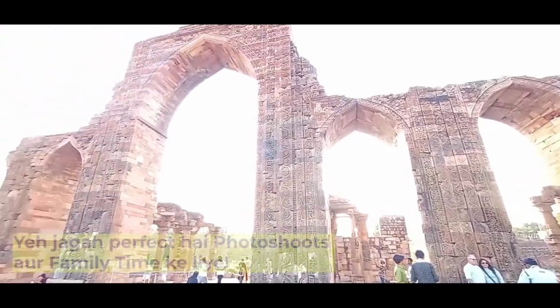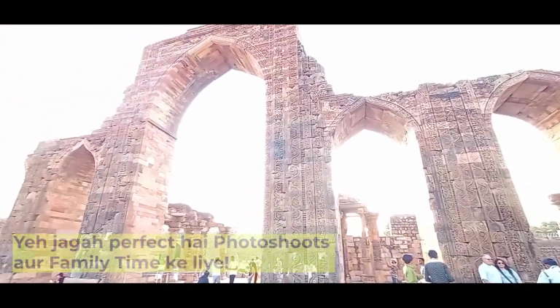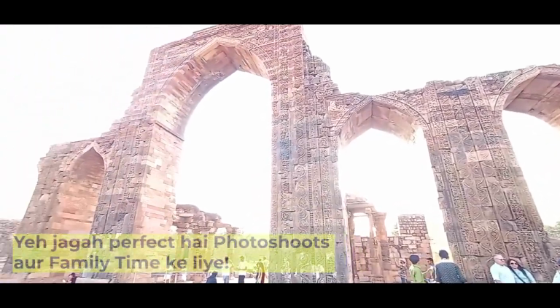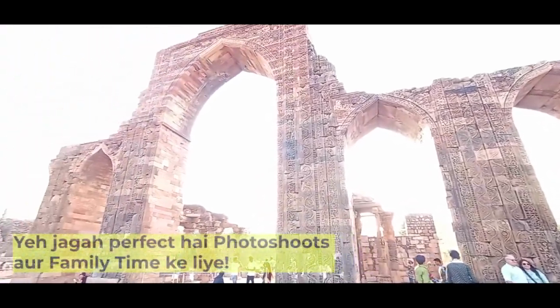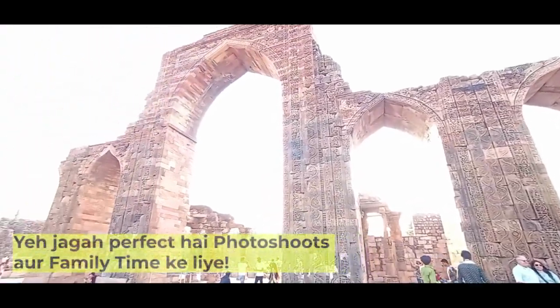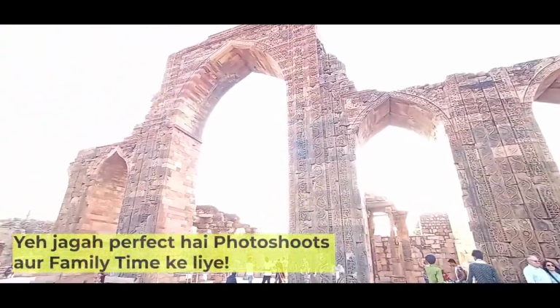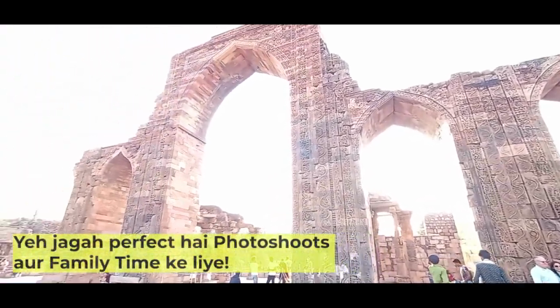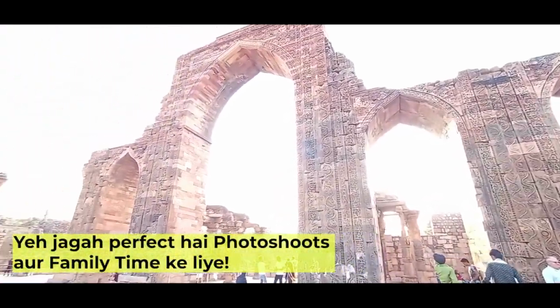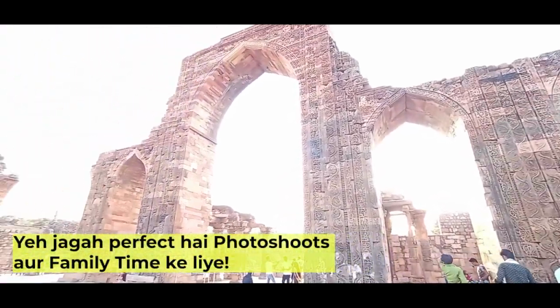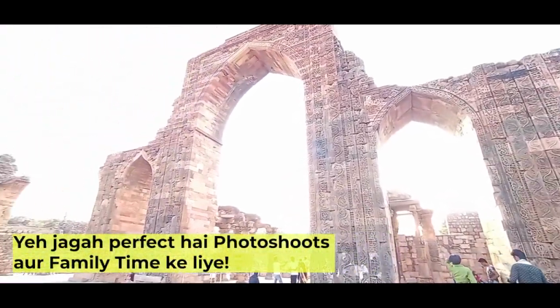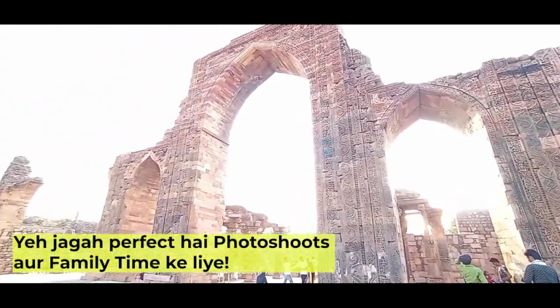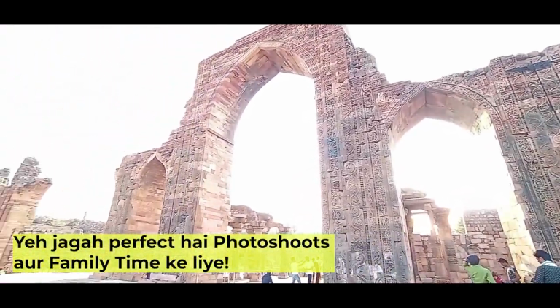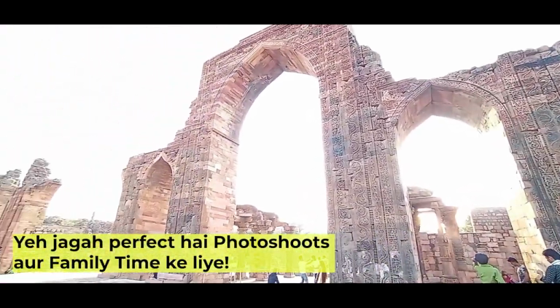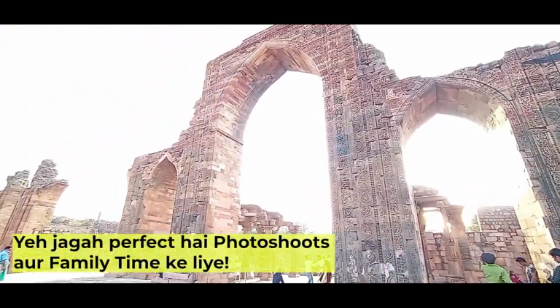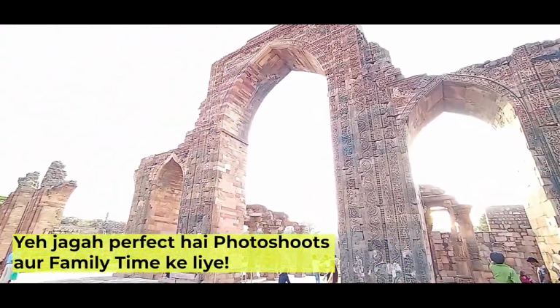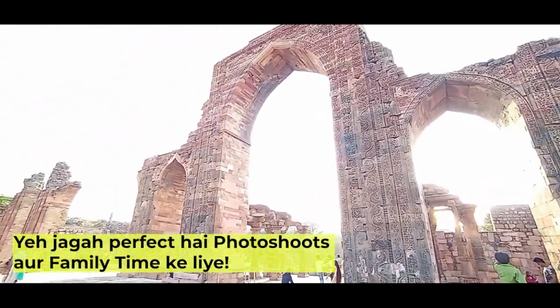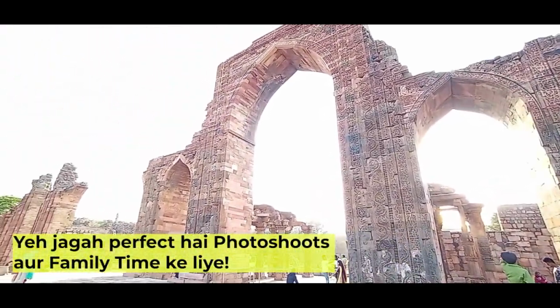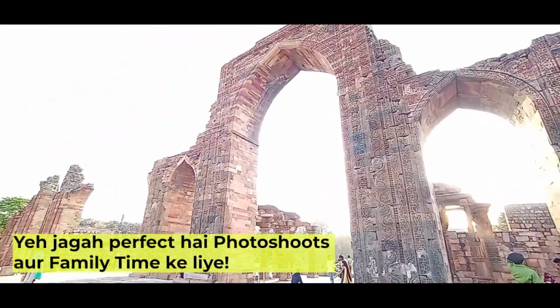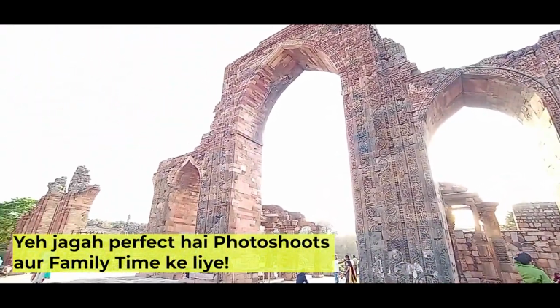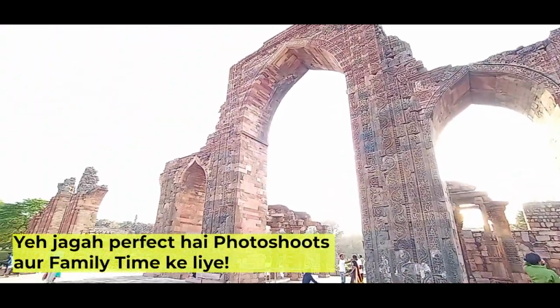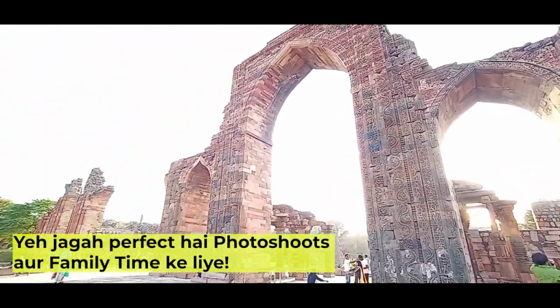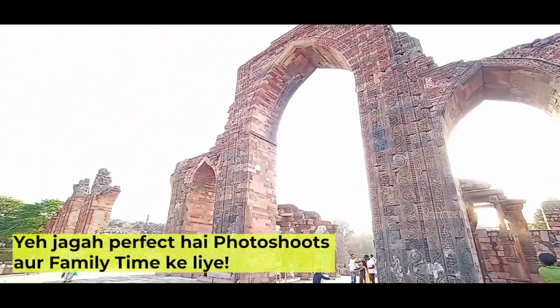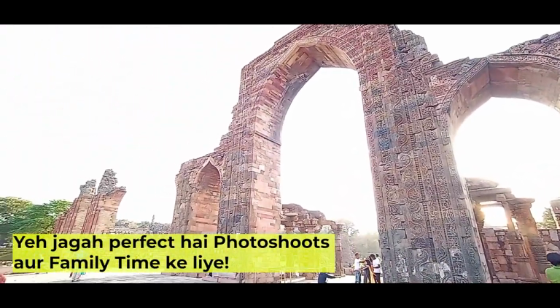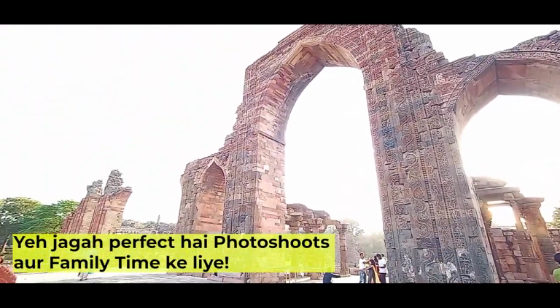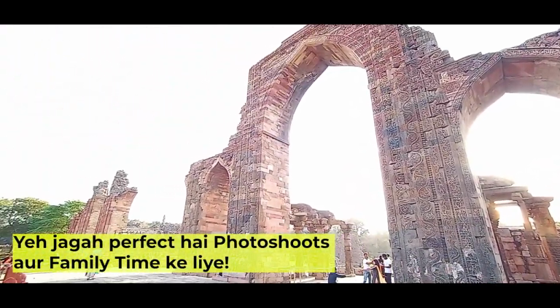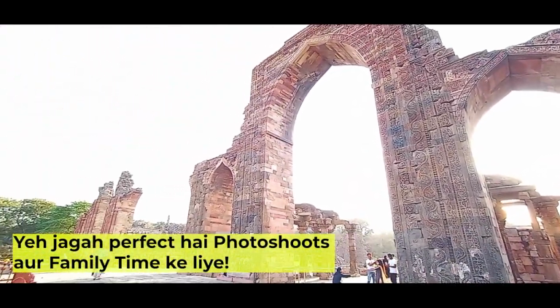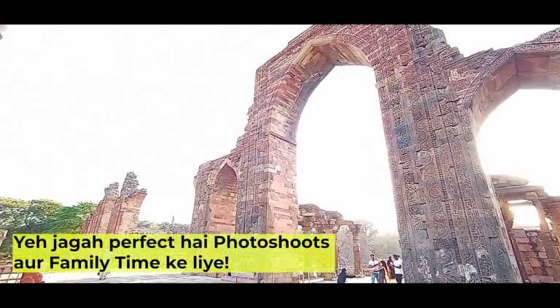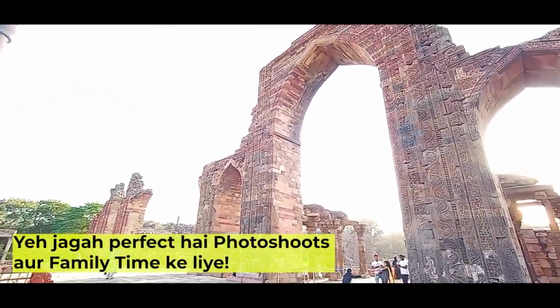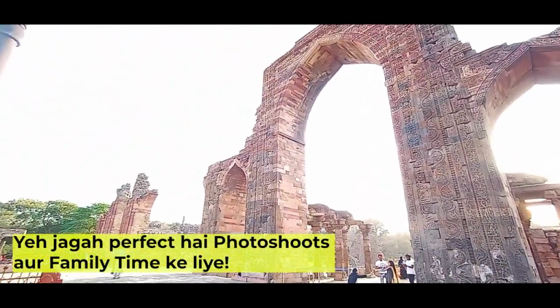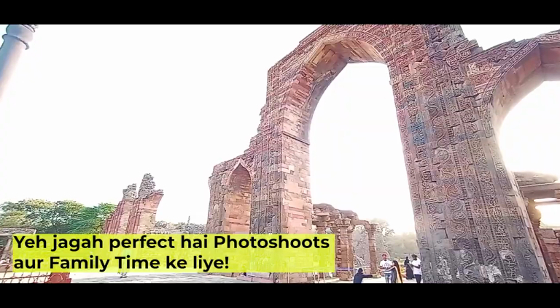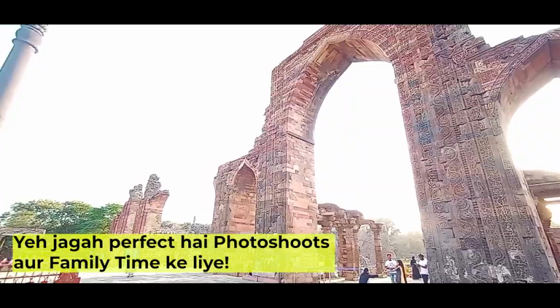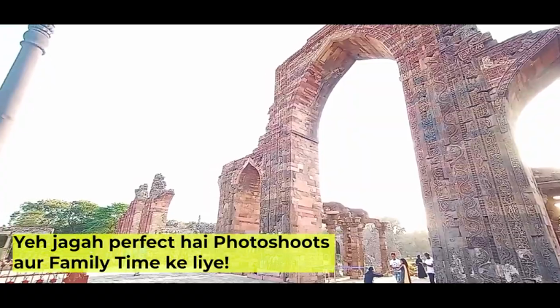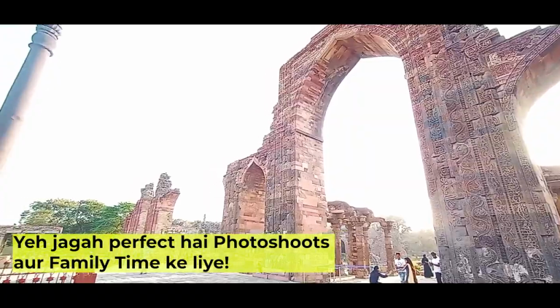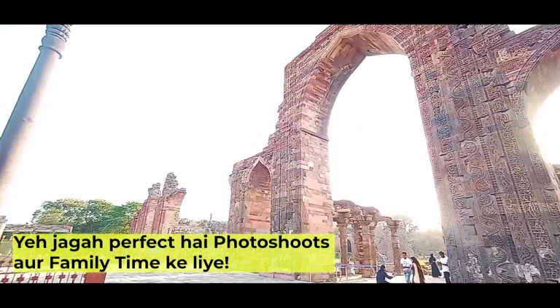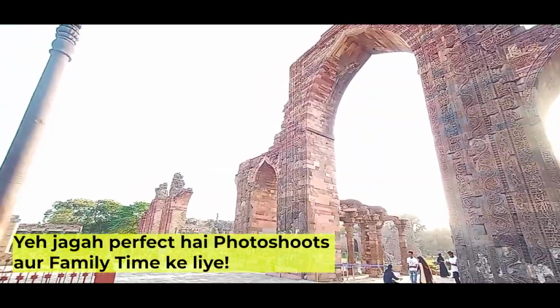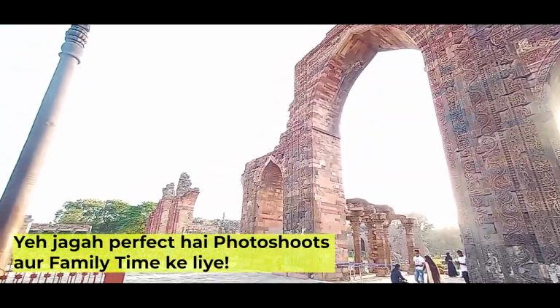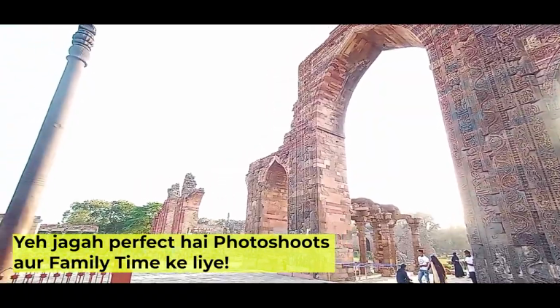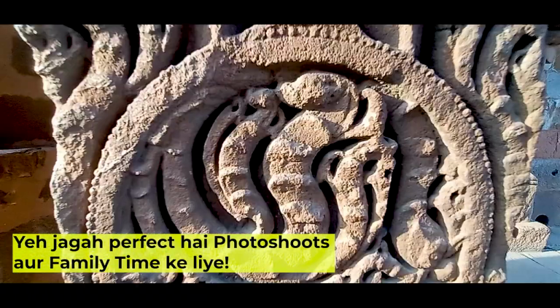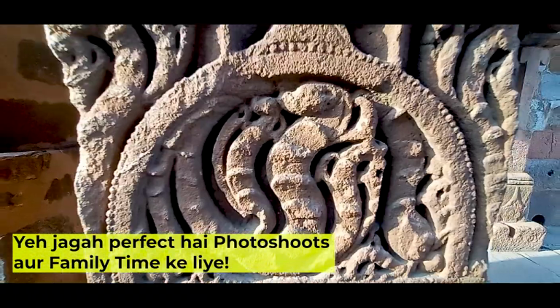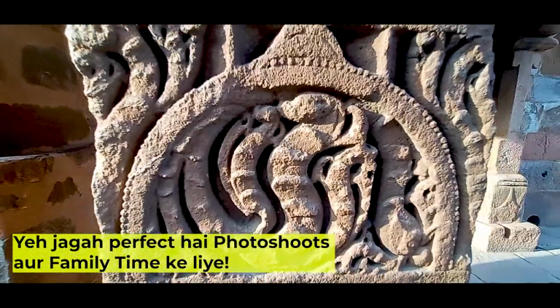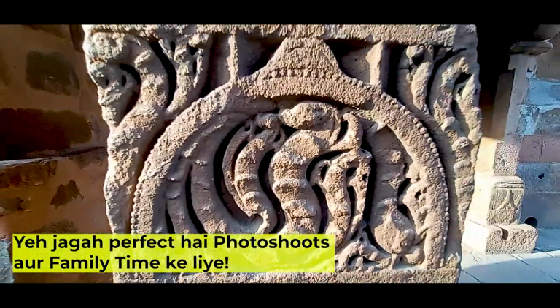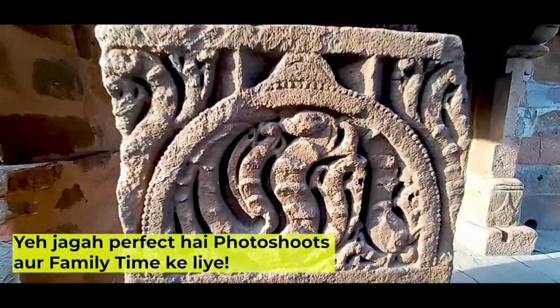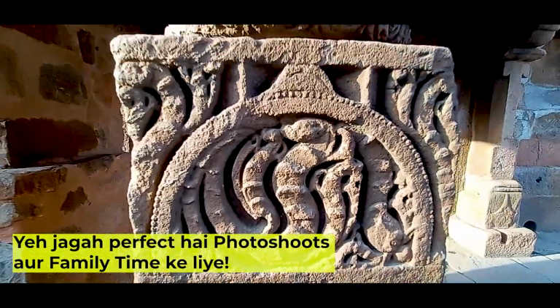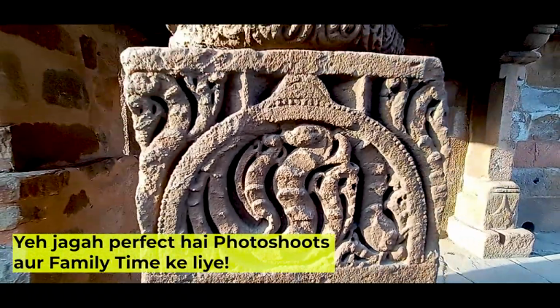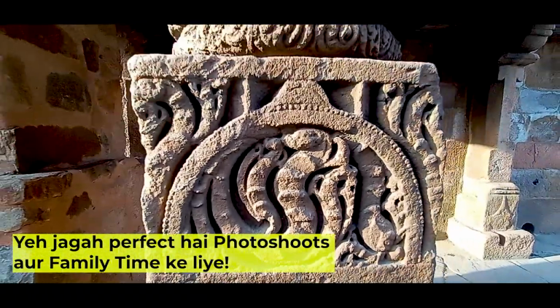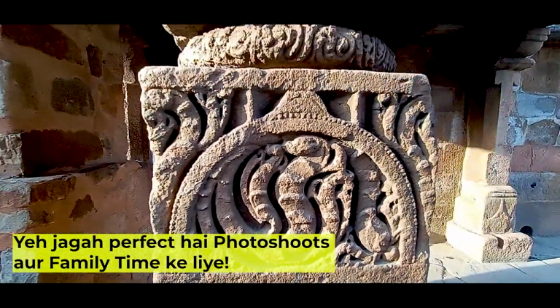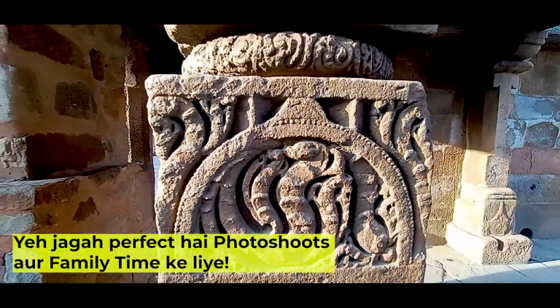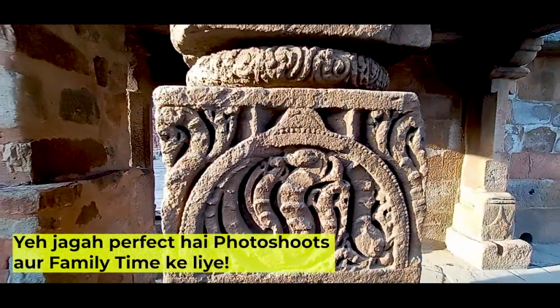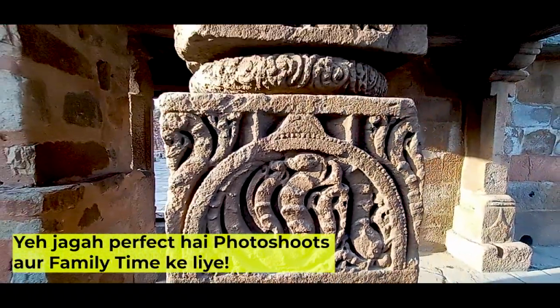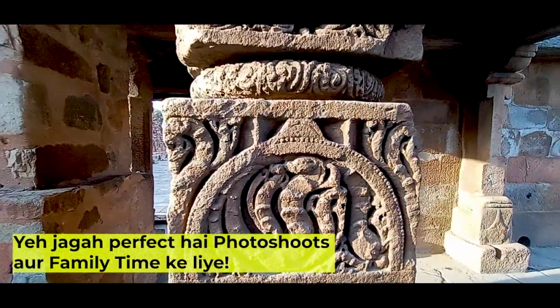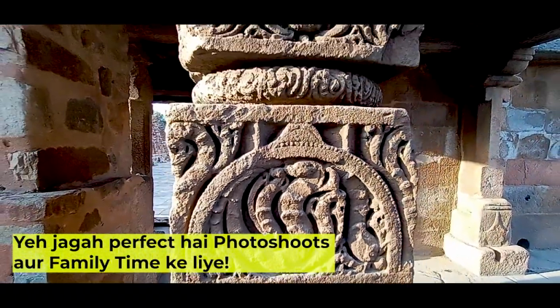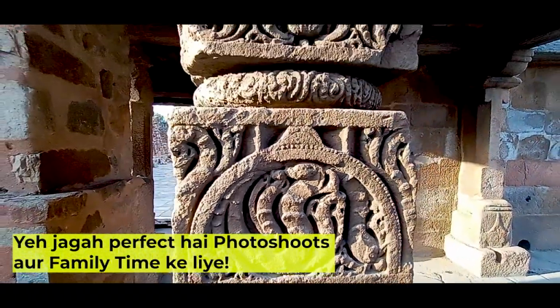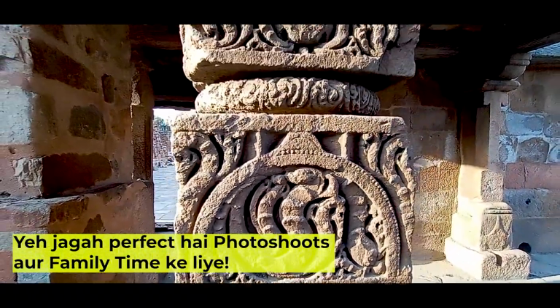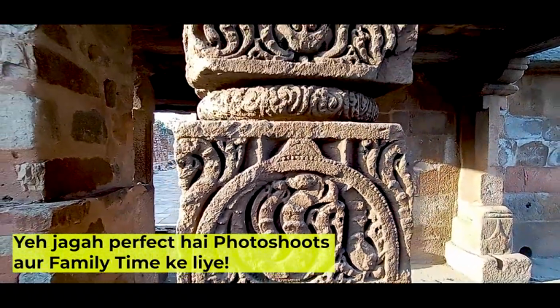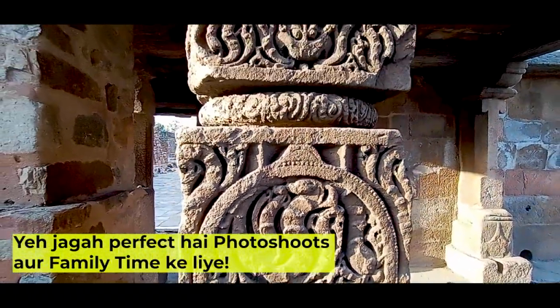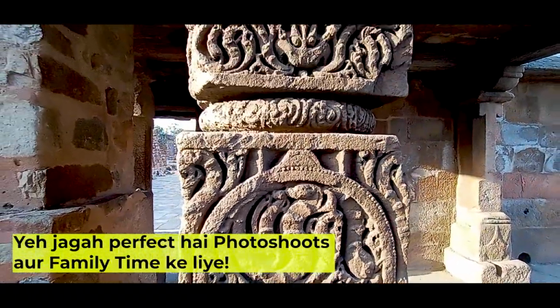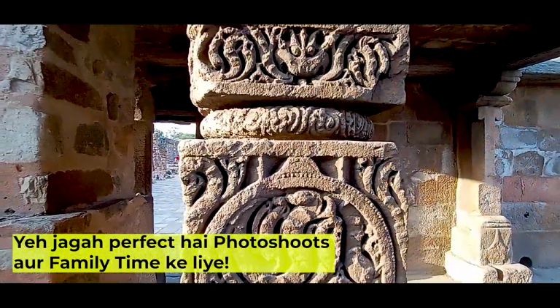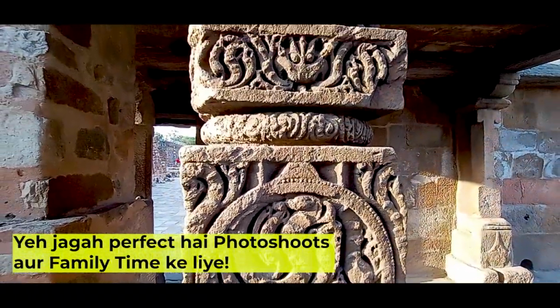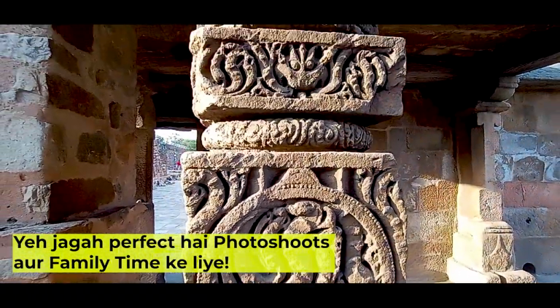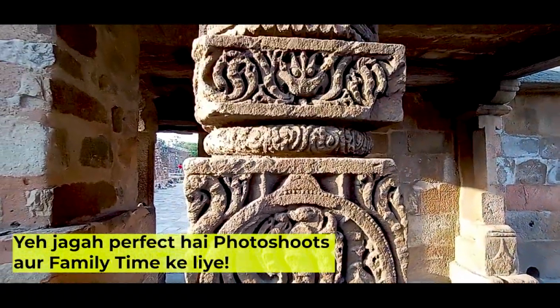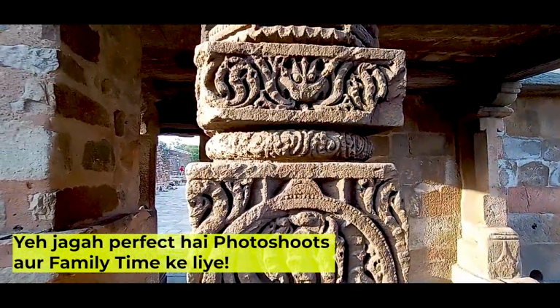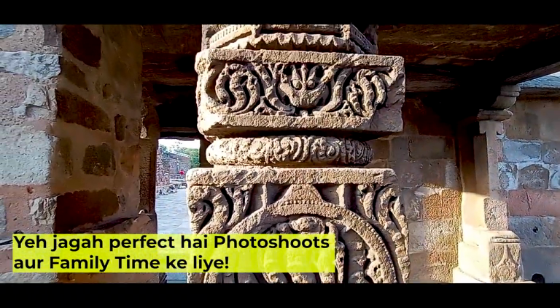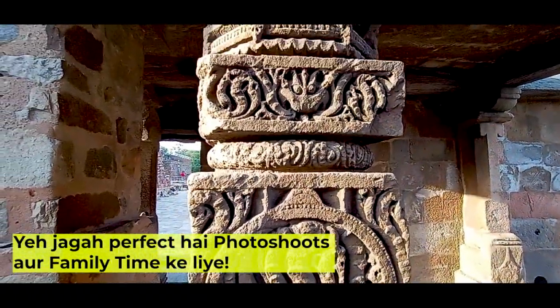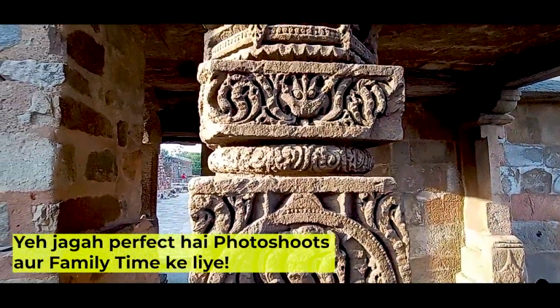This is not just a Delhi landmark — it is one of the best photo shoot locations in all of India. This is a place where you can get amazing shots.